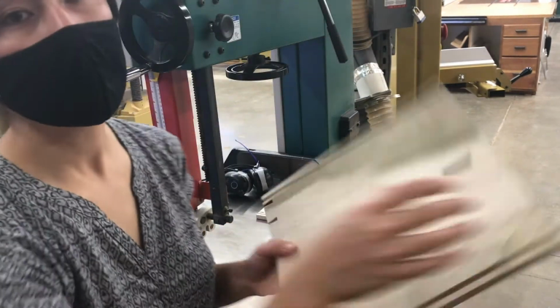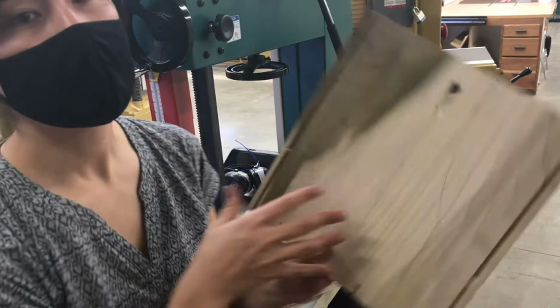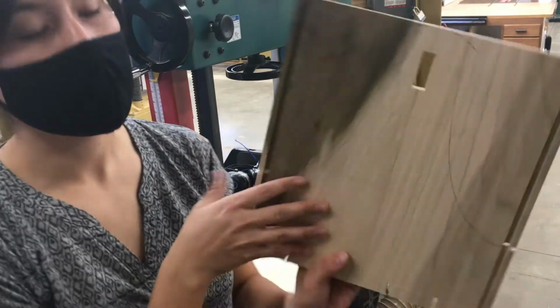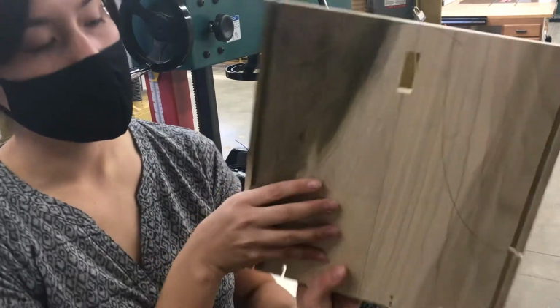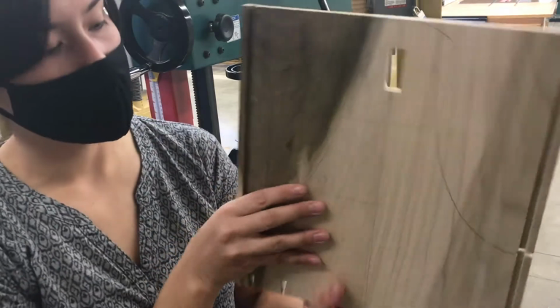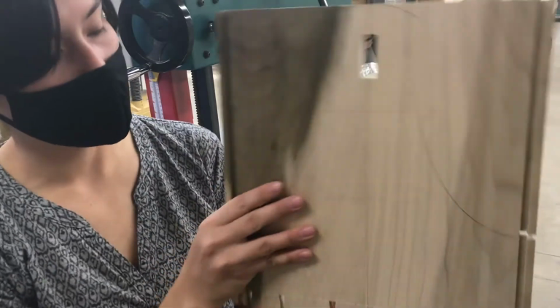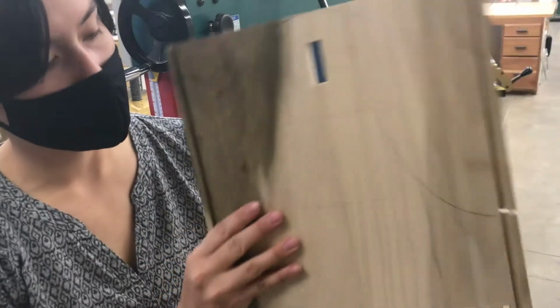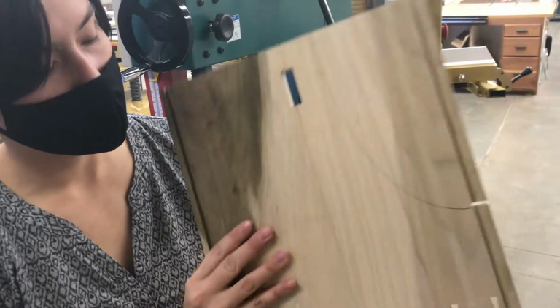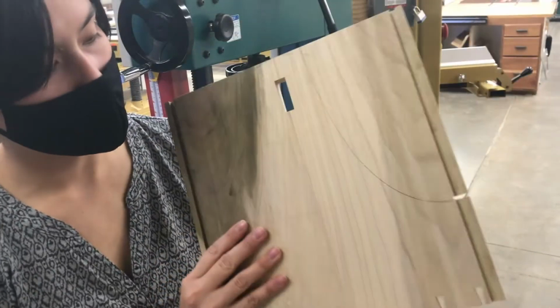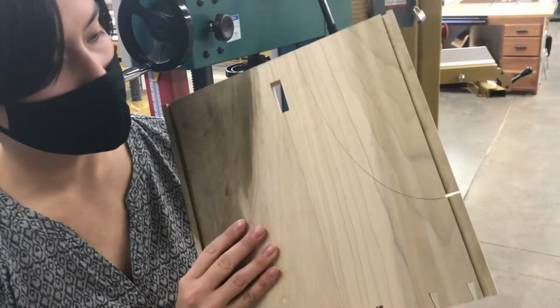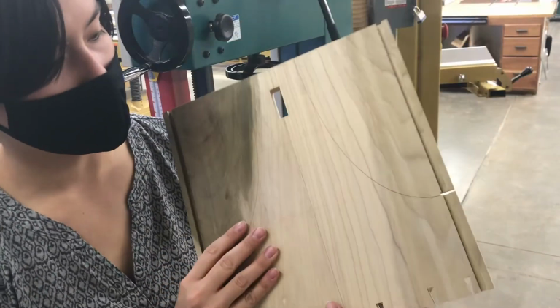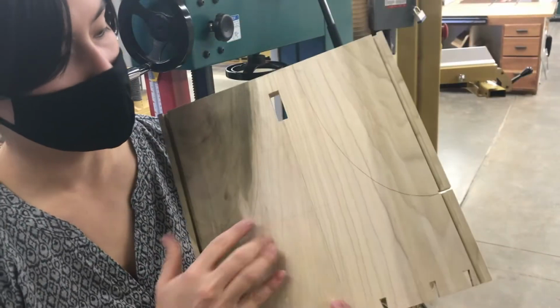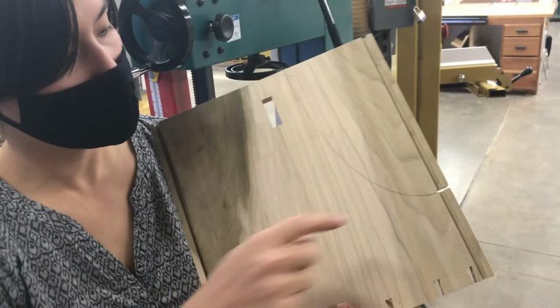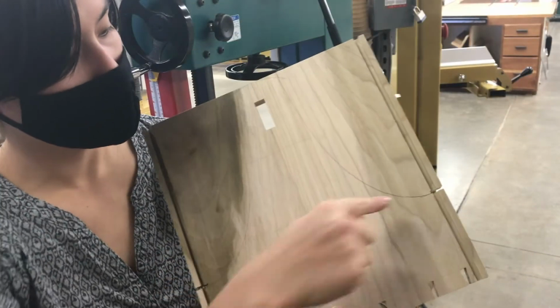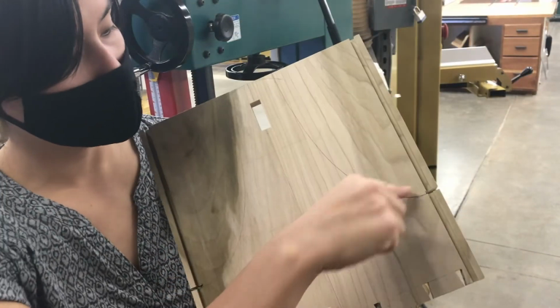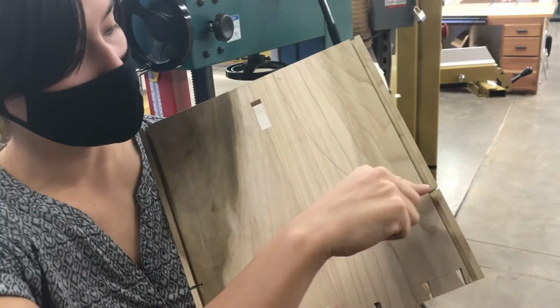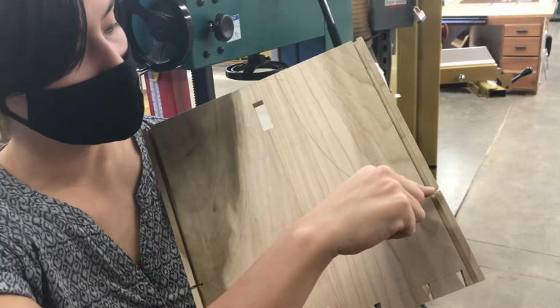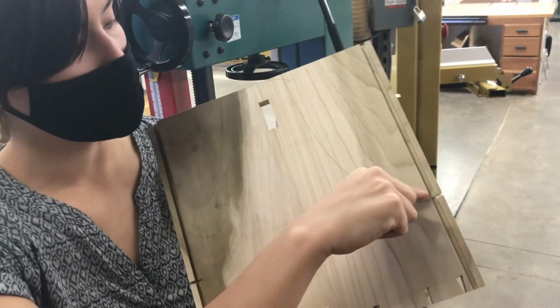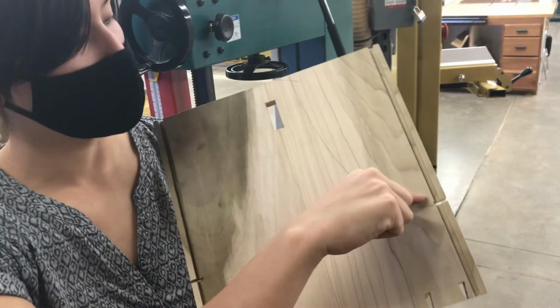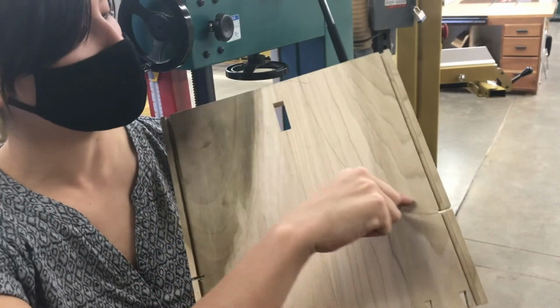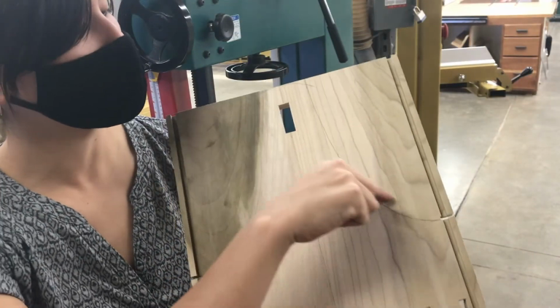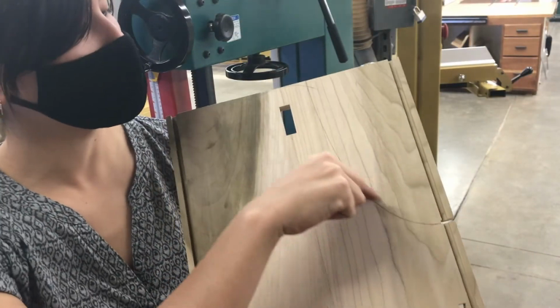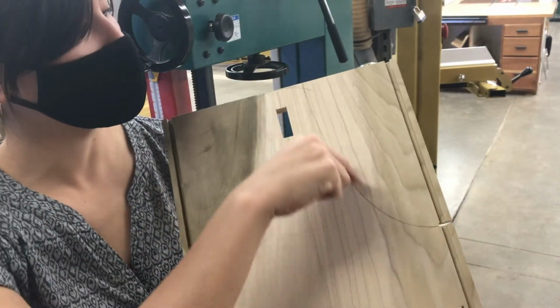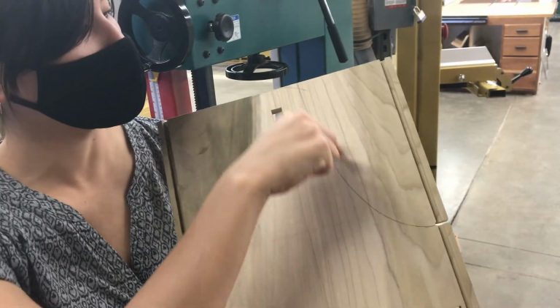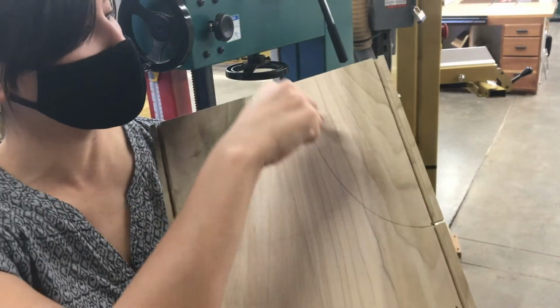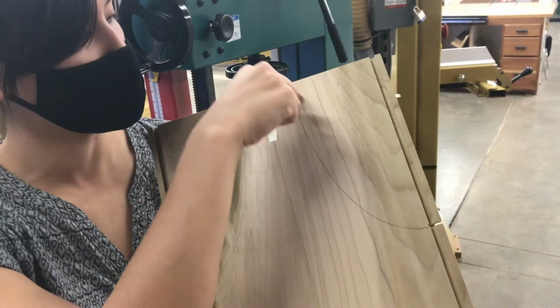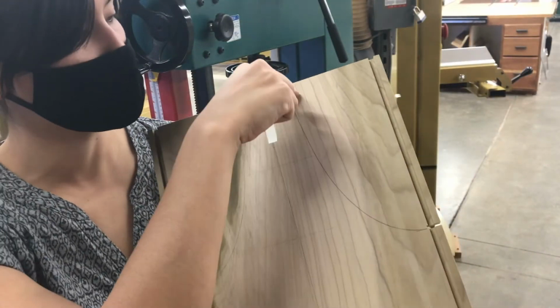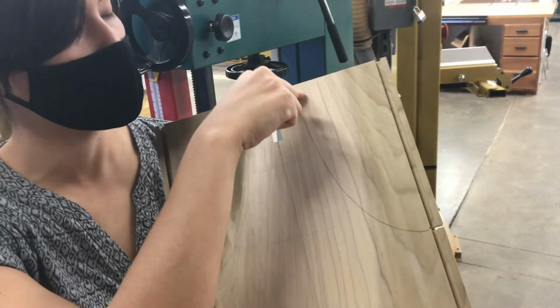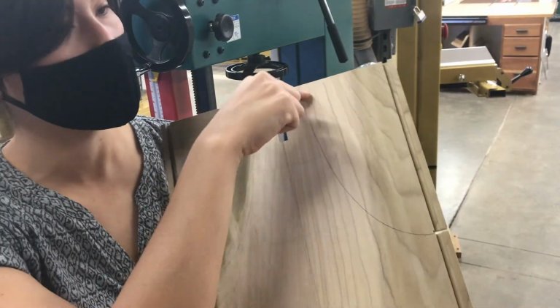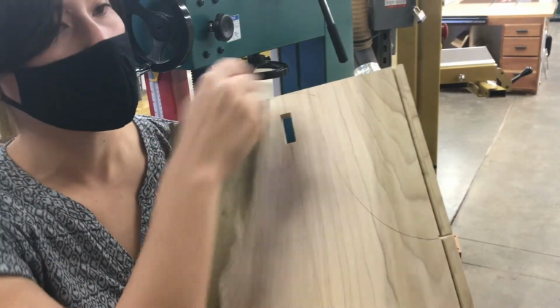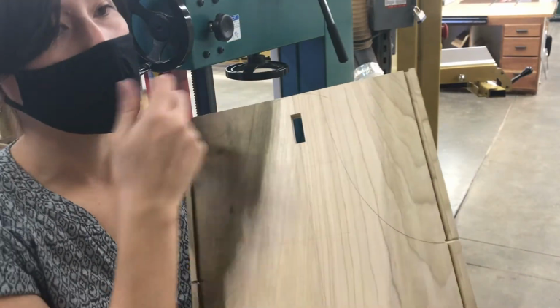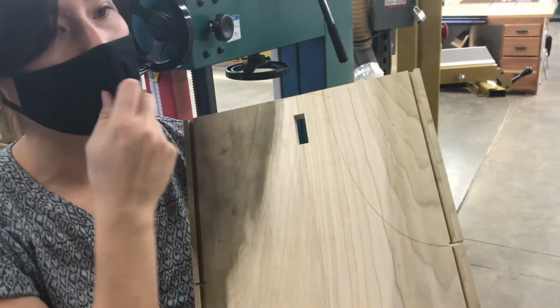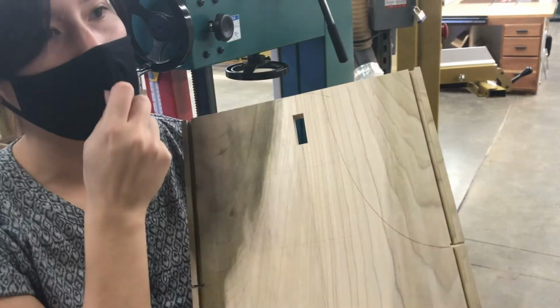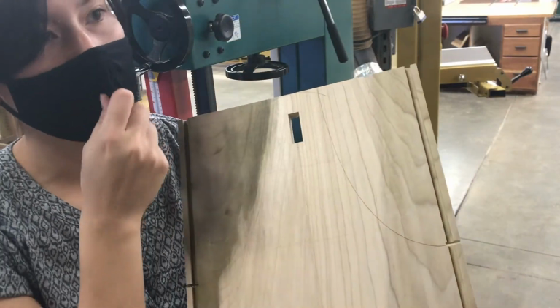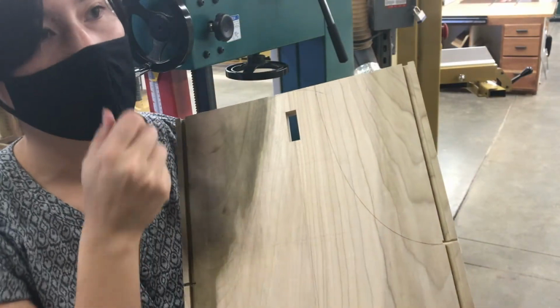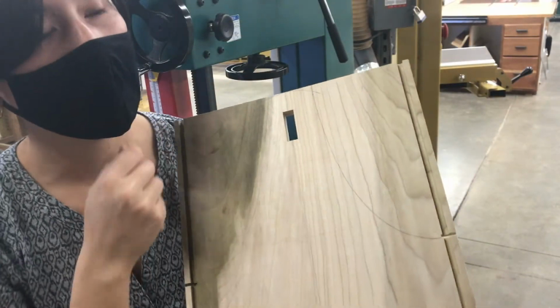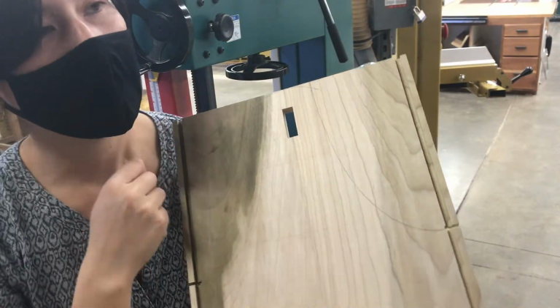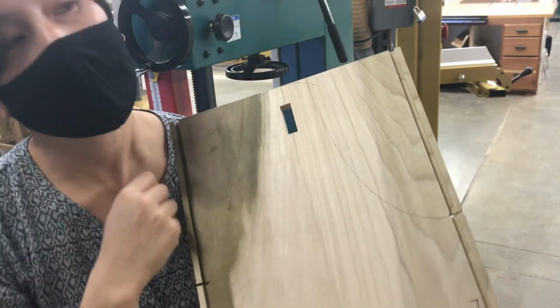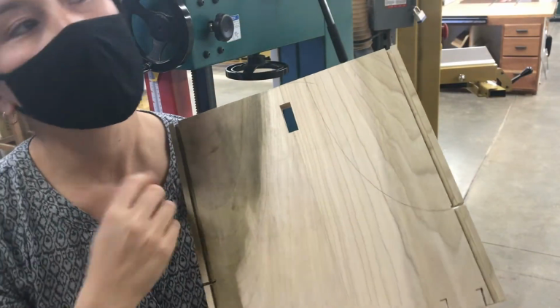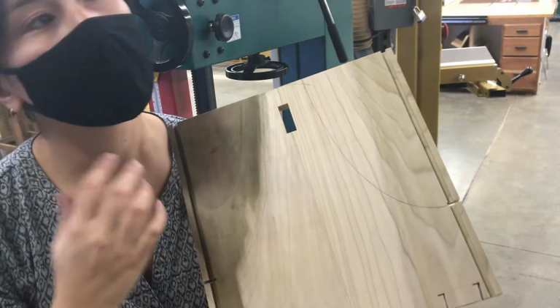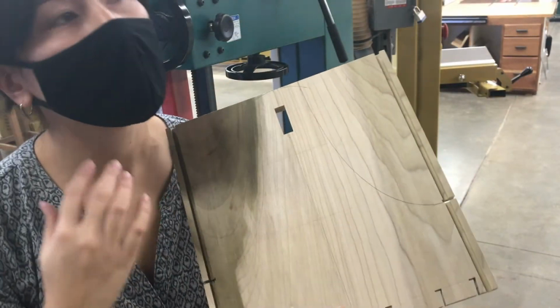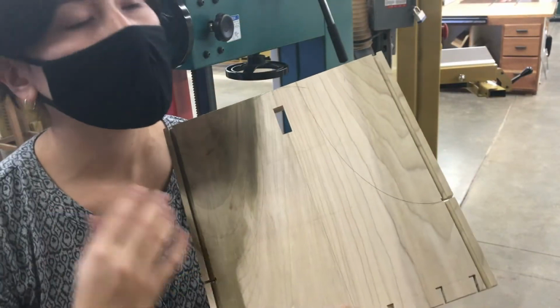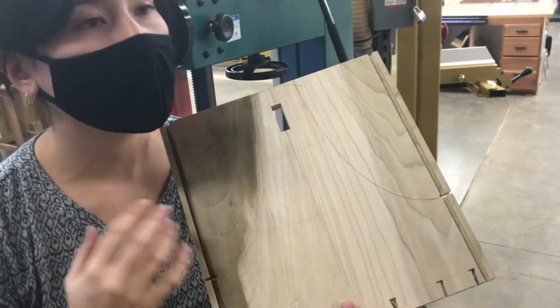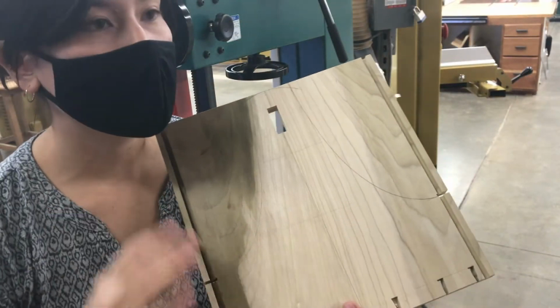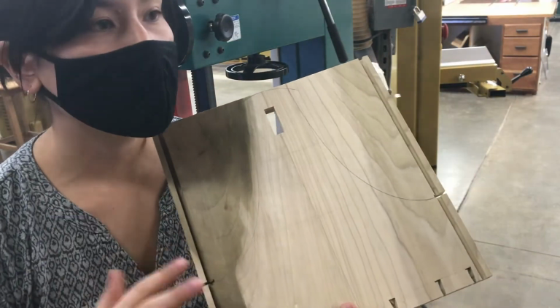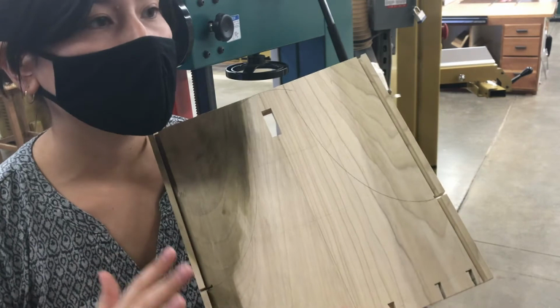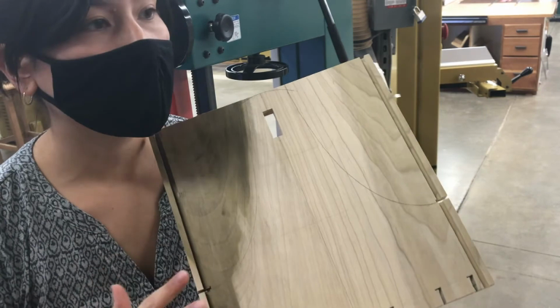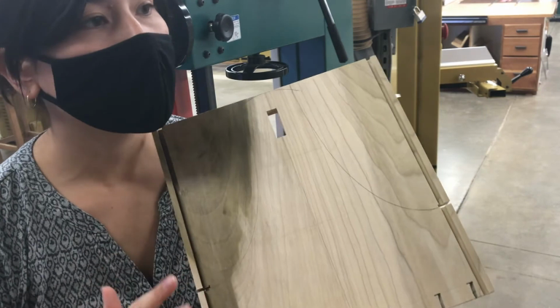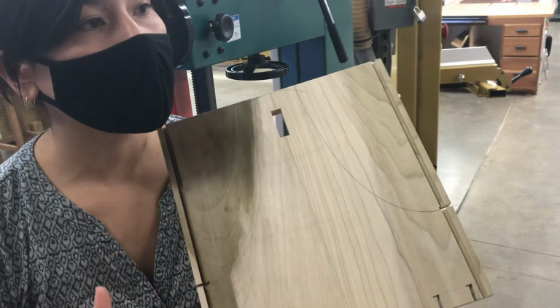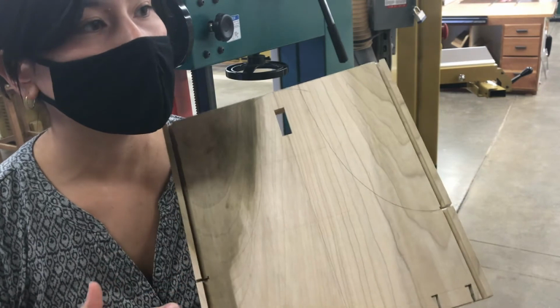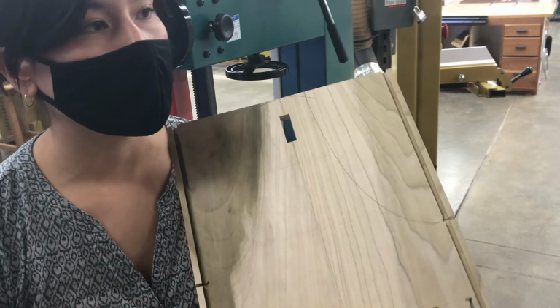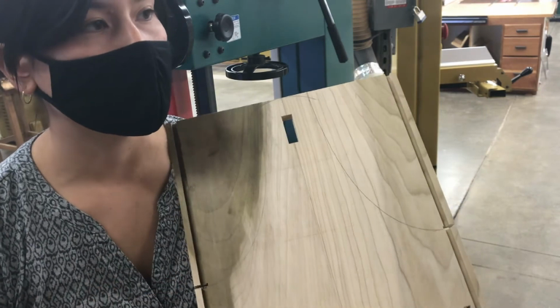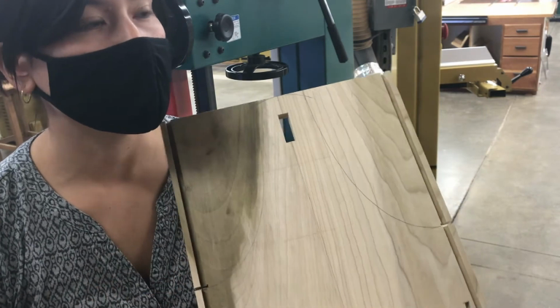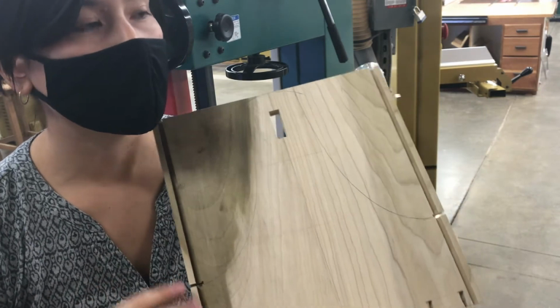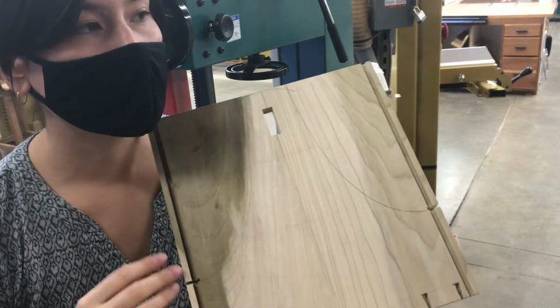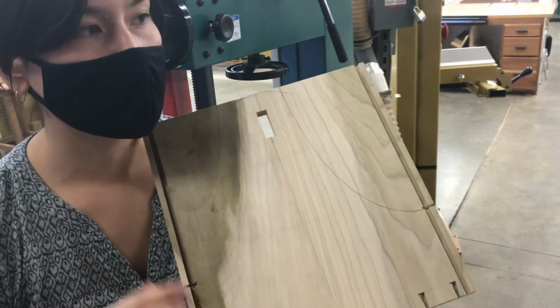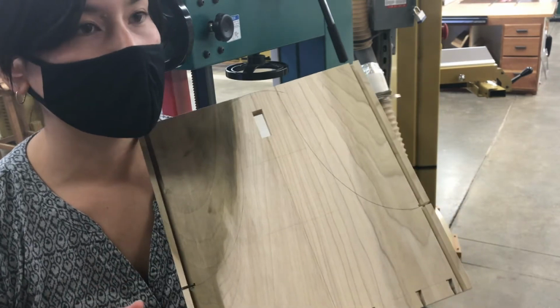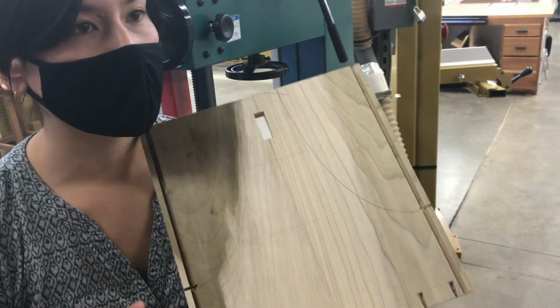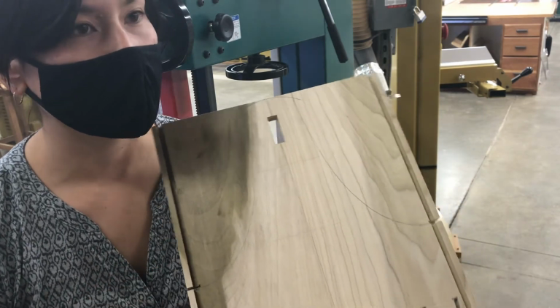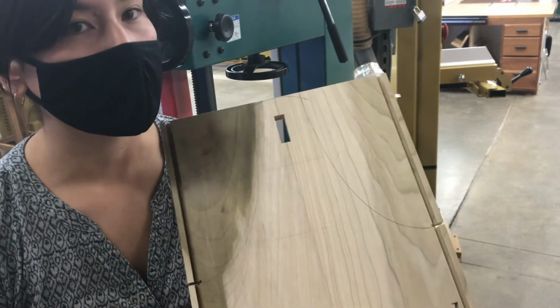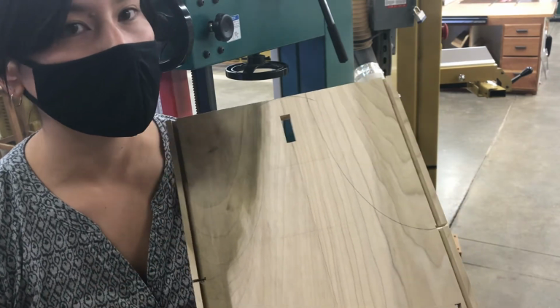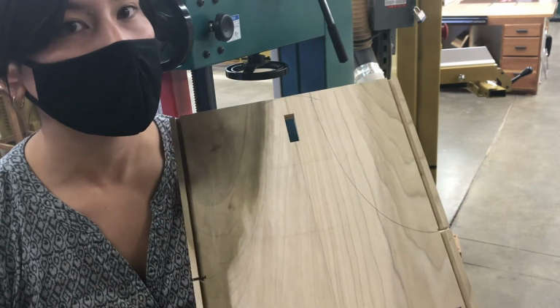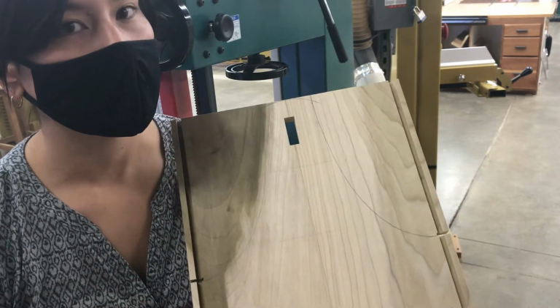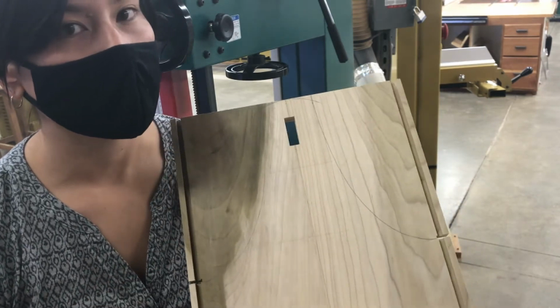Same with this piece here — I'm going to cut it as closely as possible to that line, but I'm going to leave the line untouched because it's my reference line.